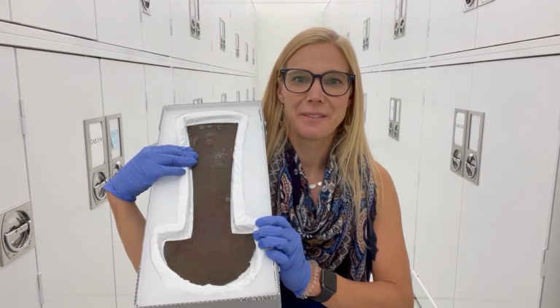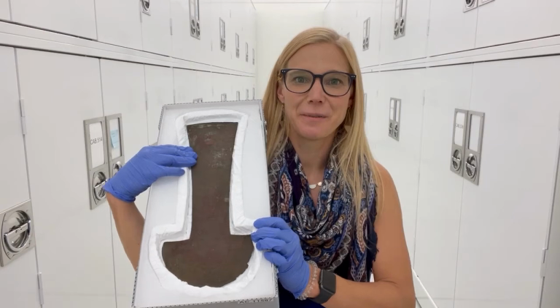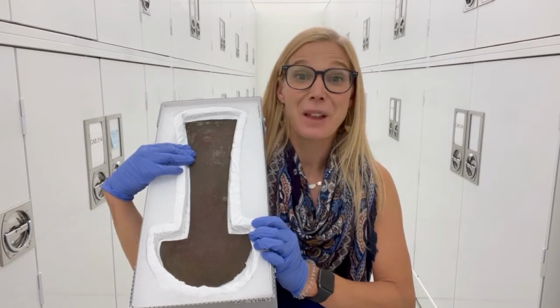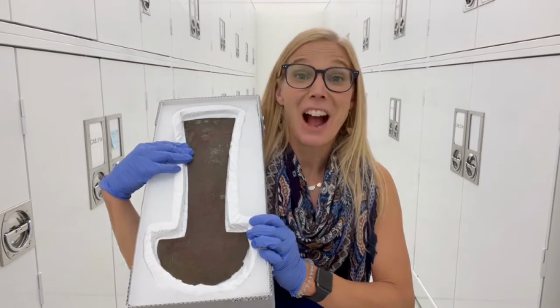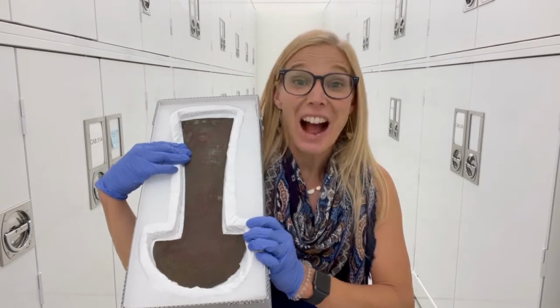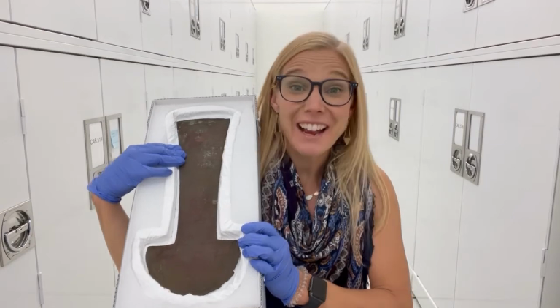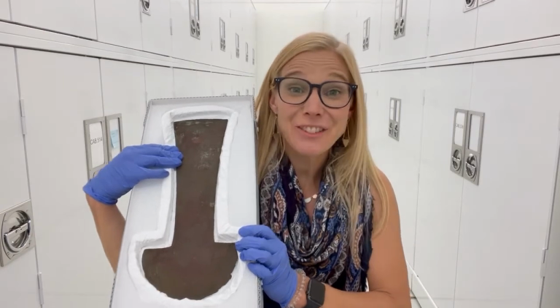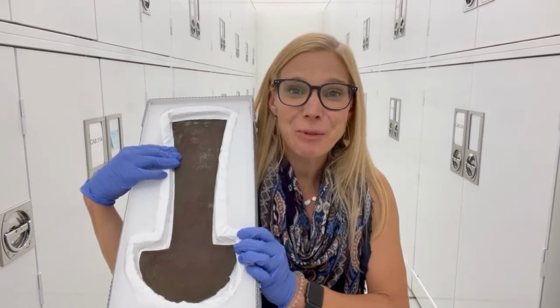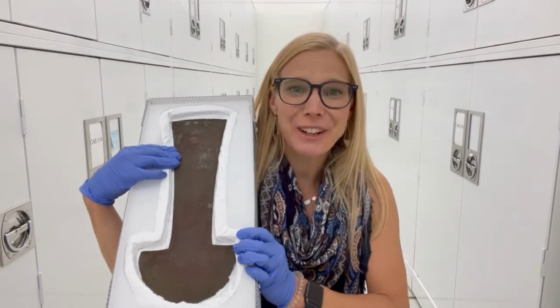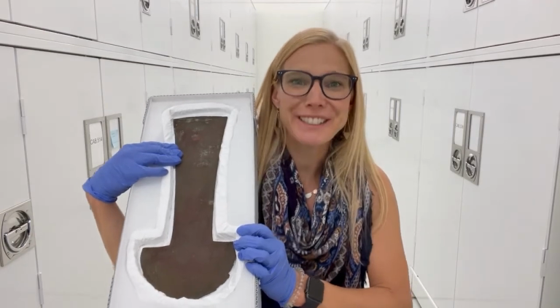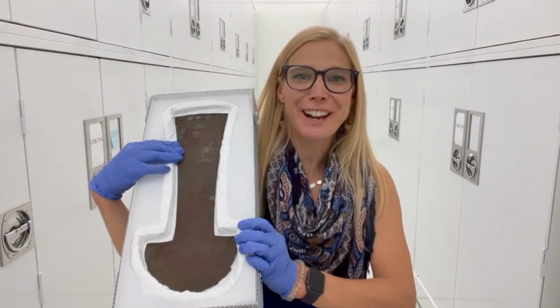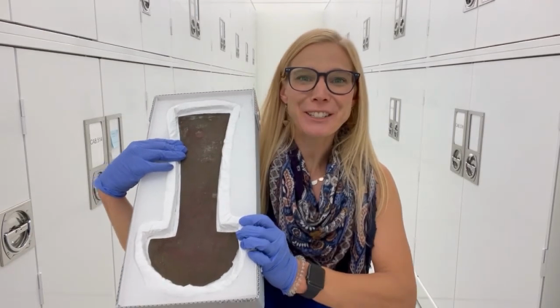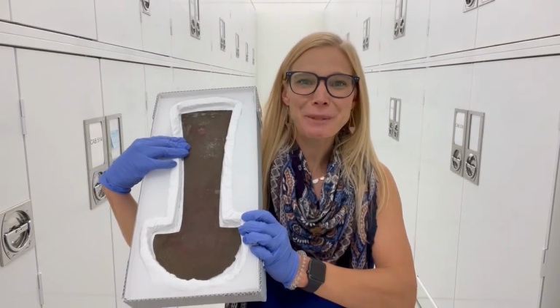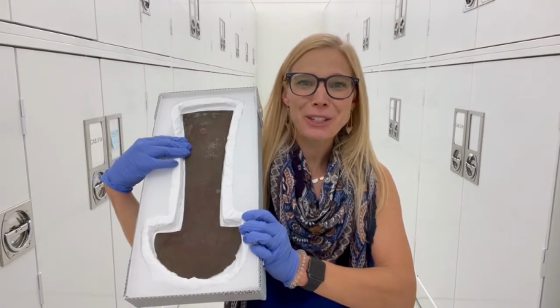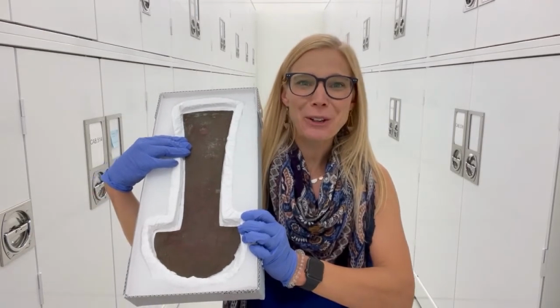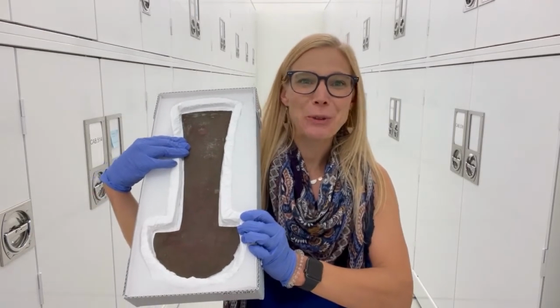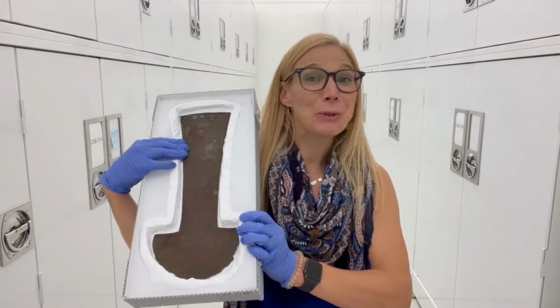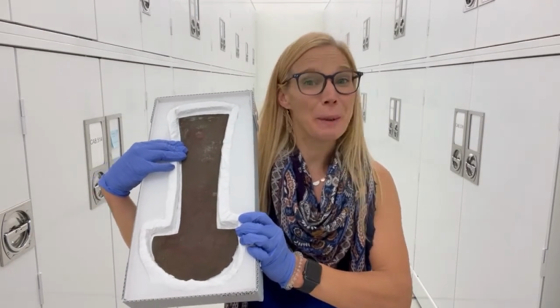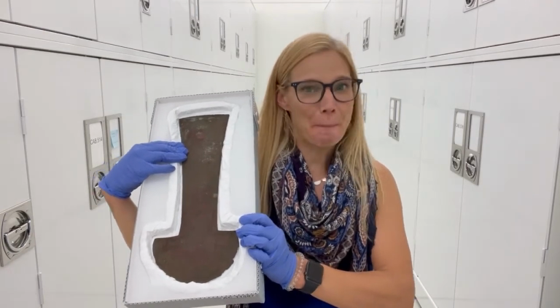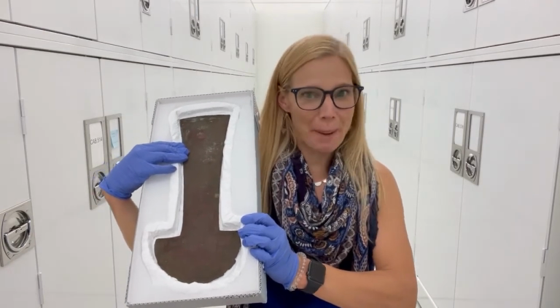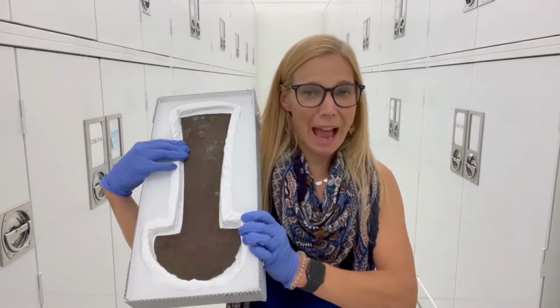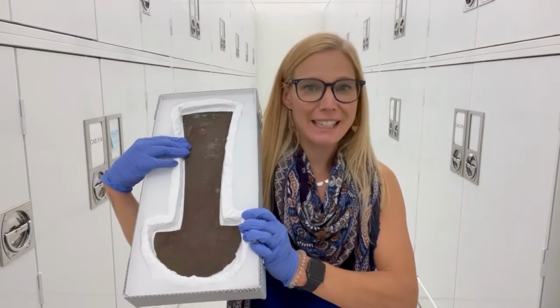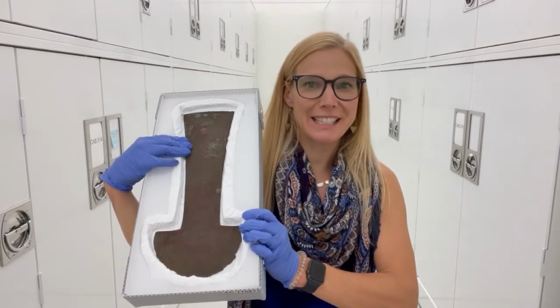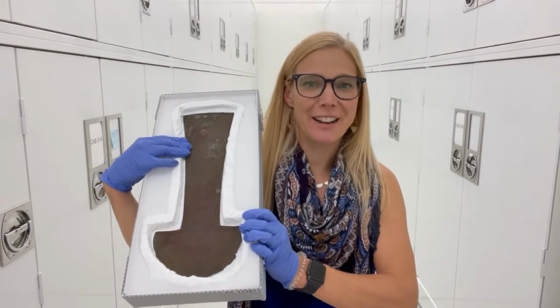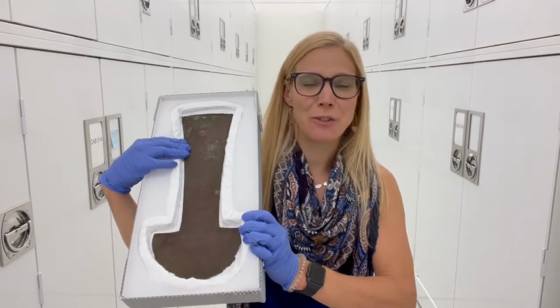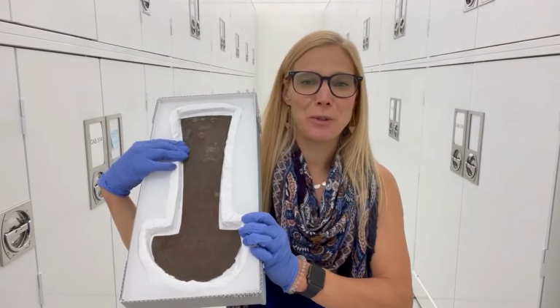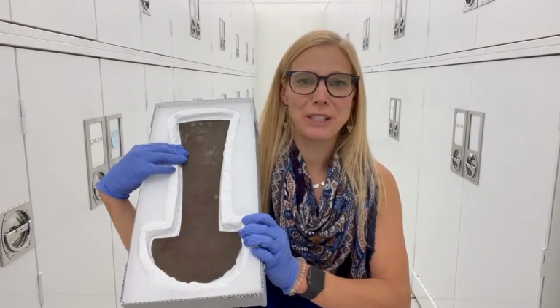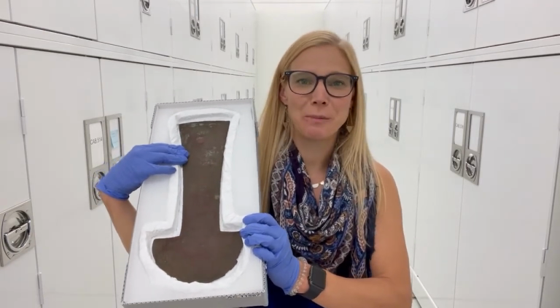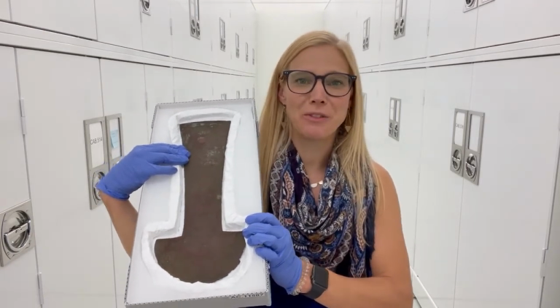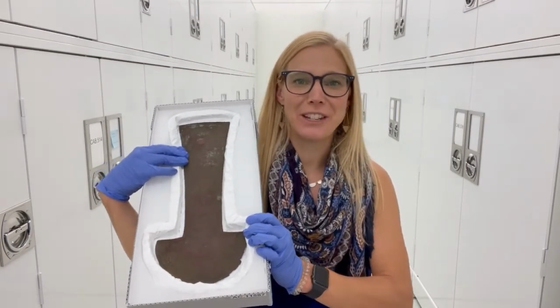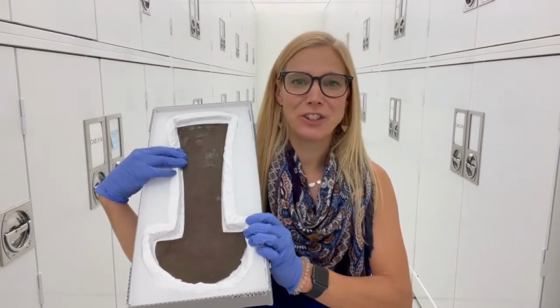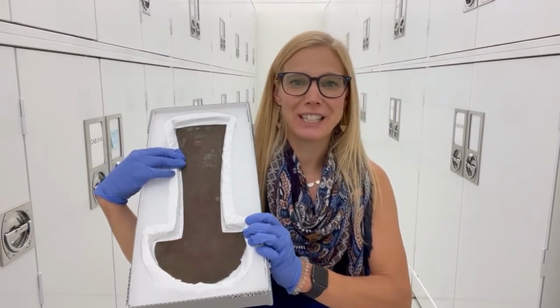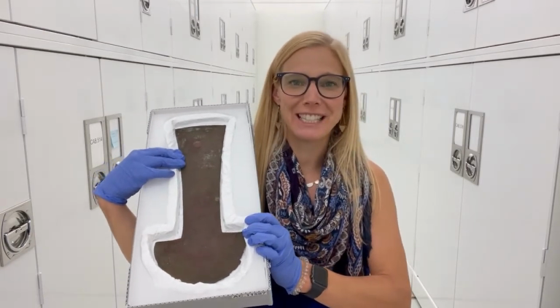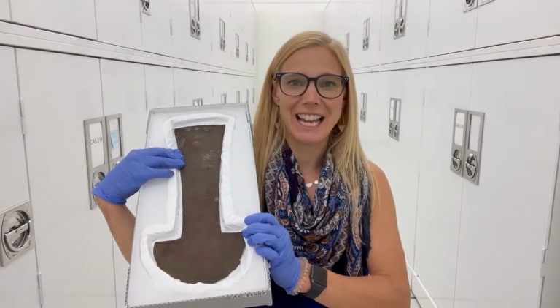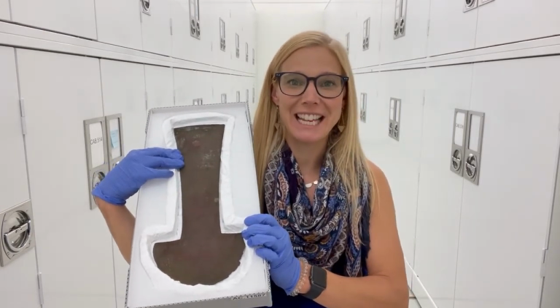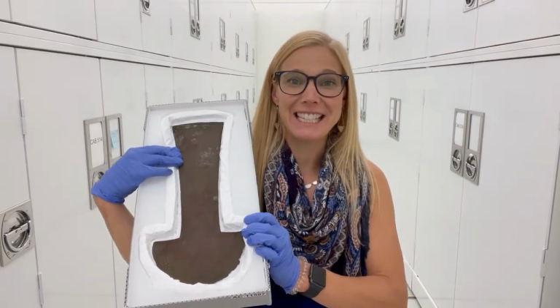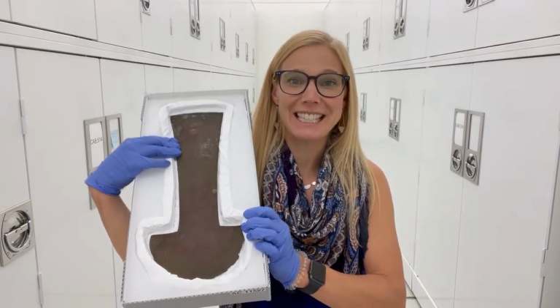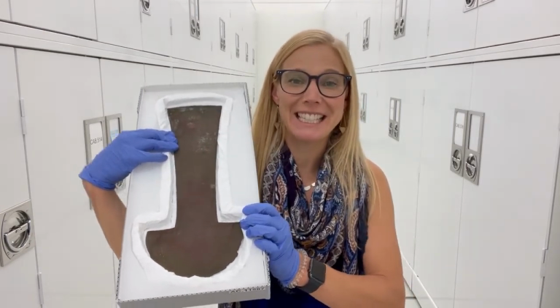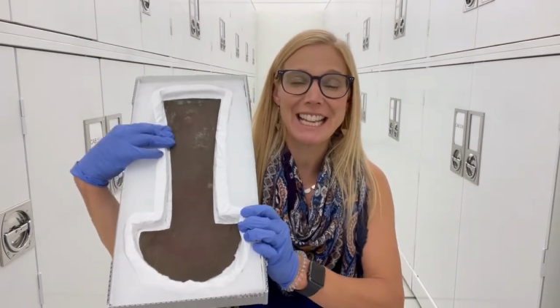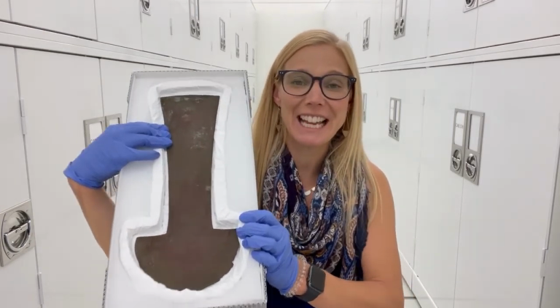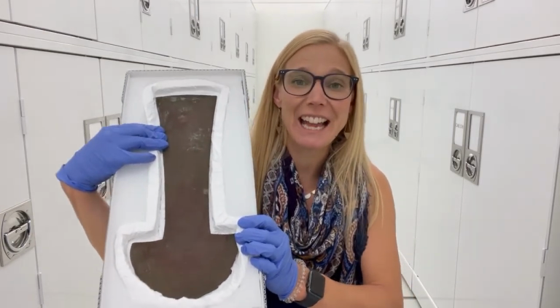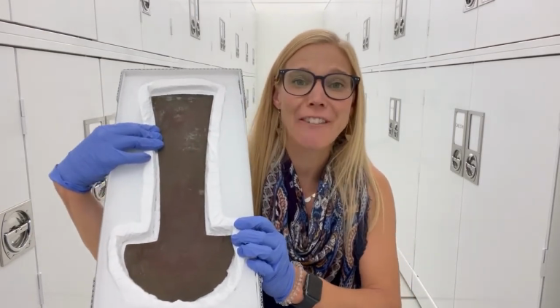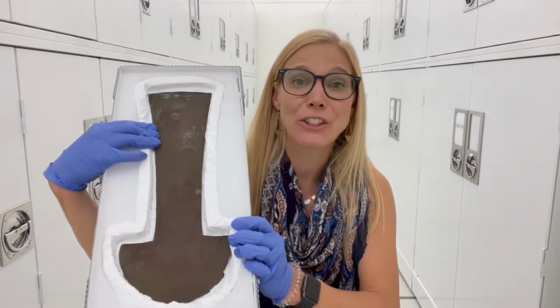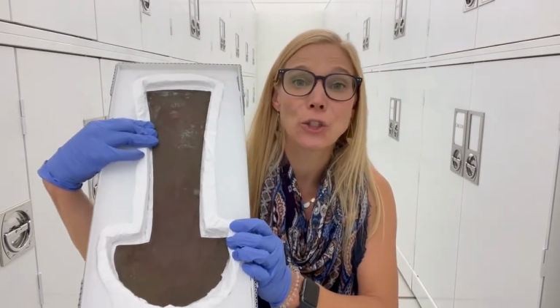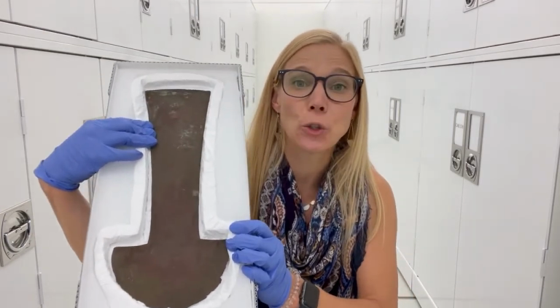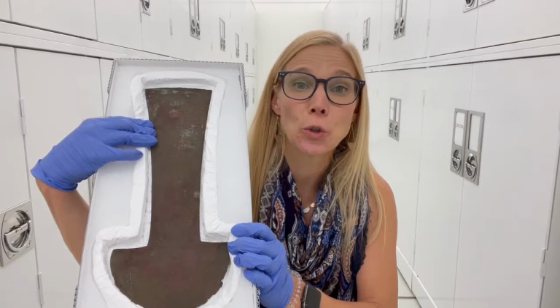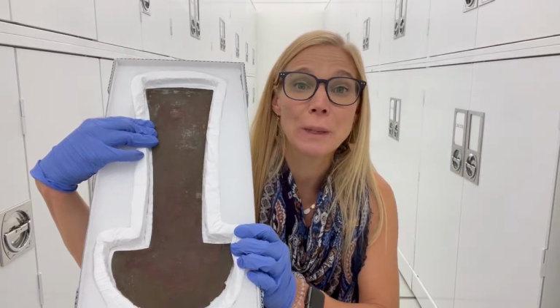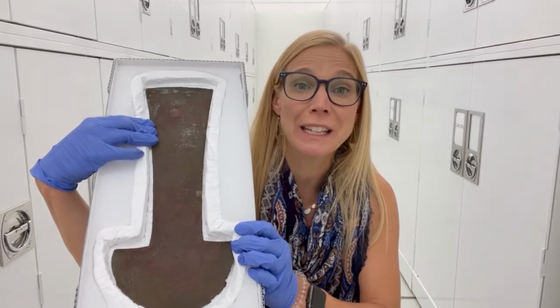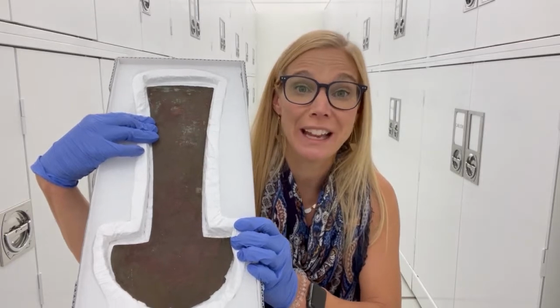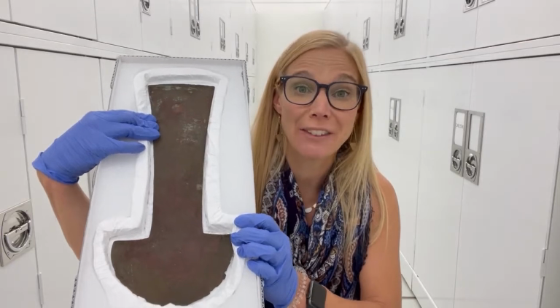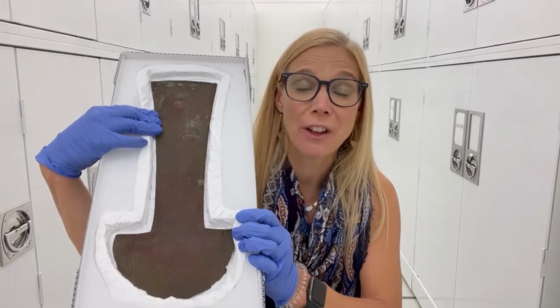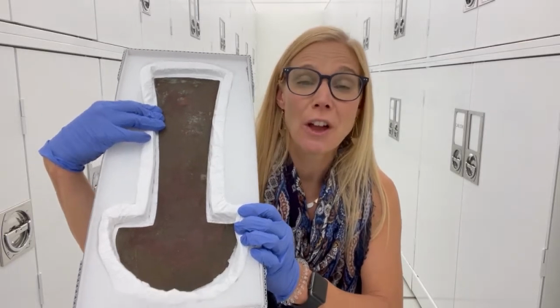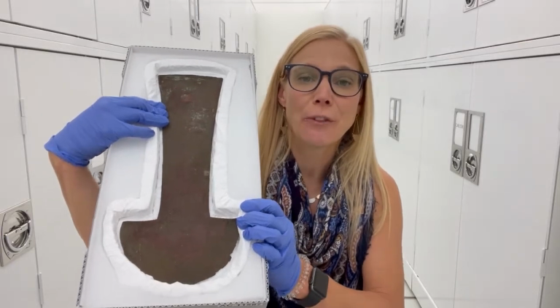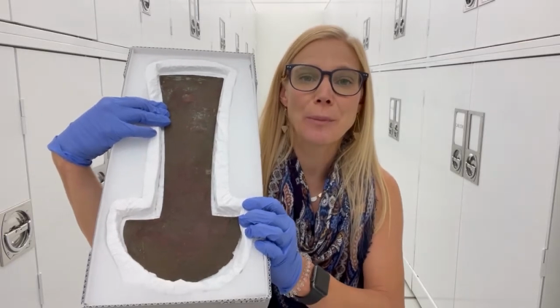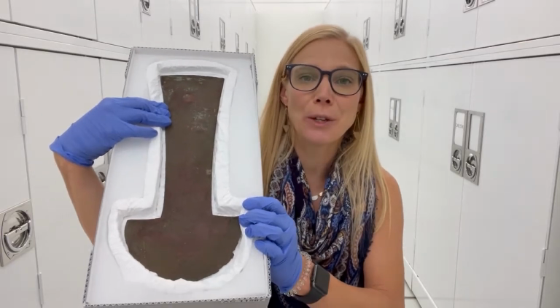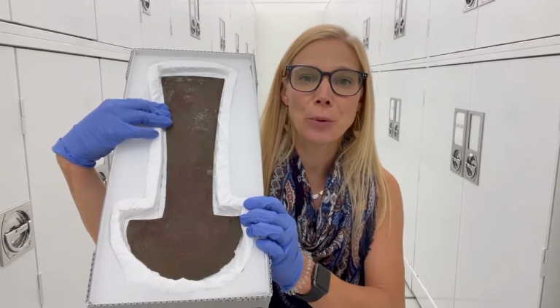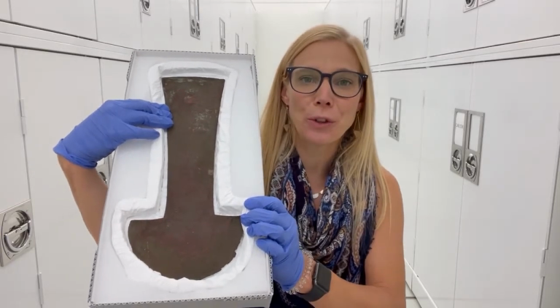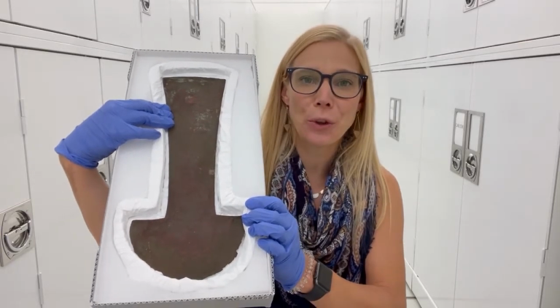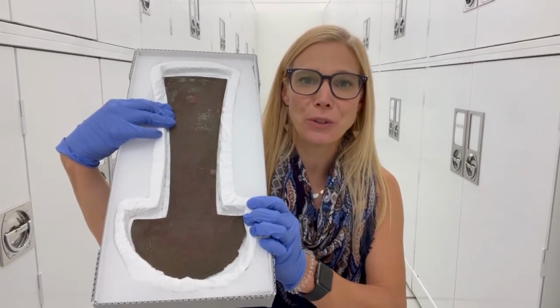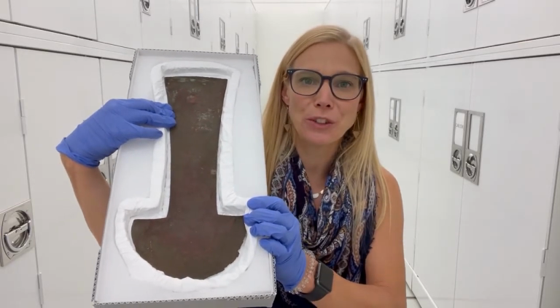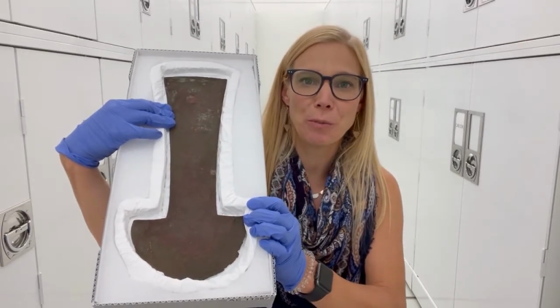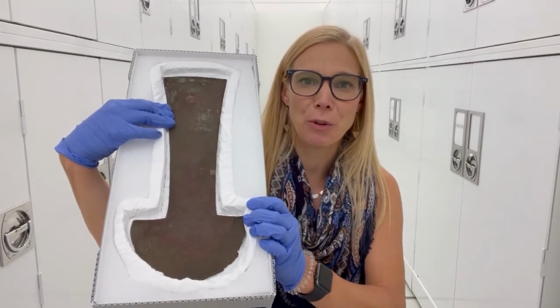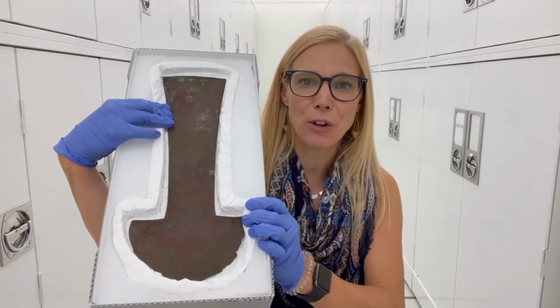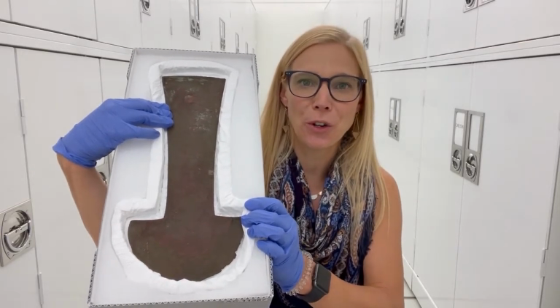Hi everyone, Dr. Michelle Koons. I'm back at the Denver Museum of Nature and Science and today I have a Tumi knife from the north coast of Peru.